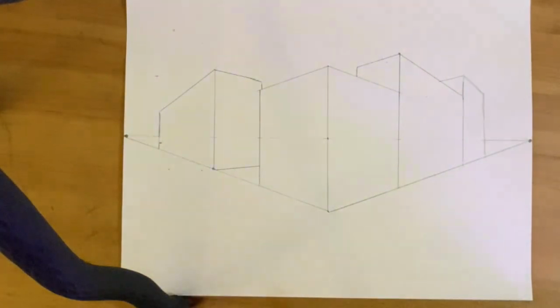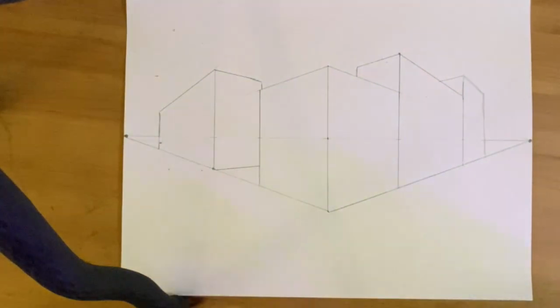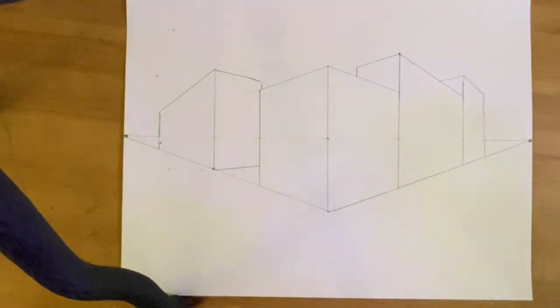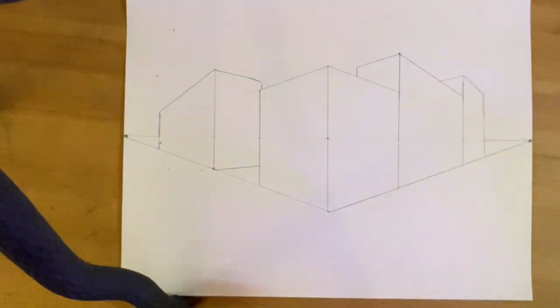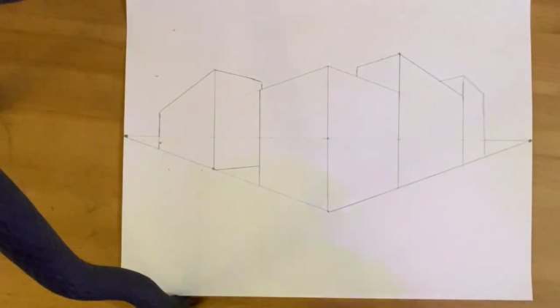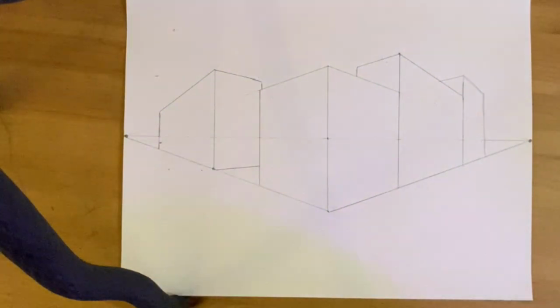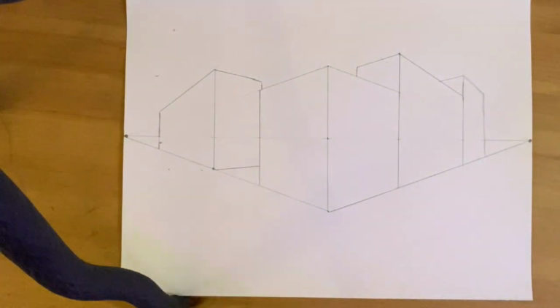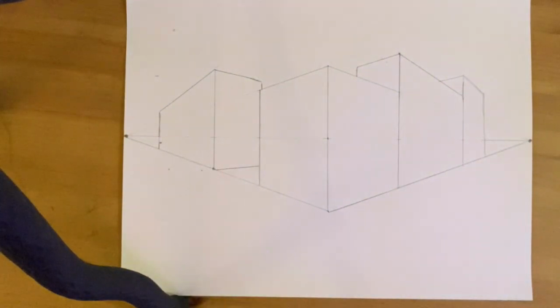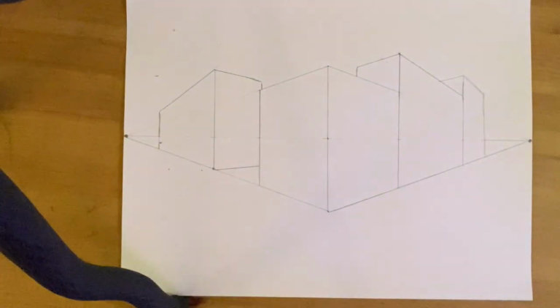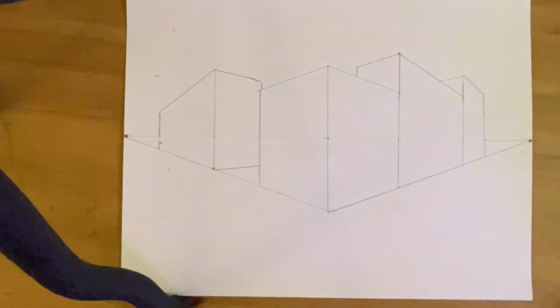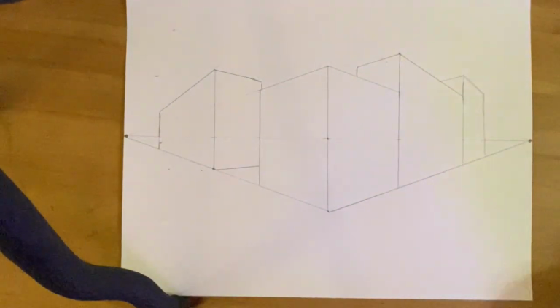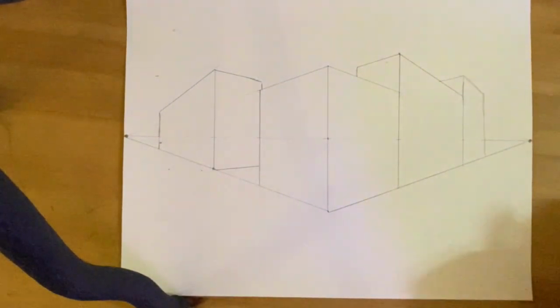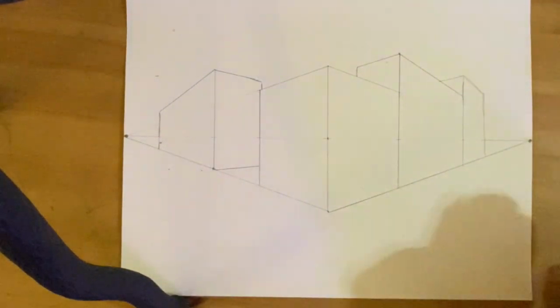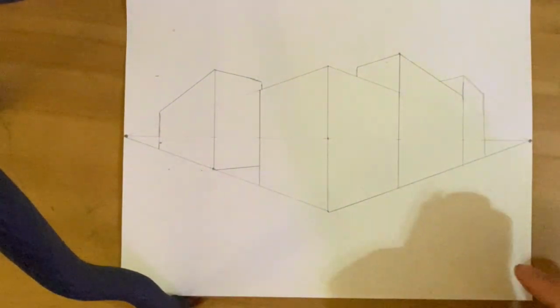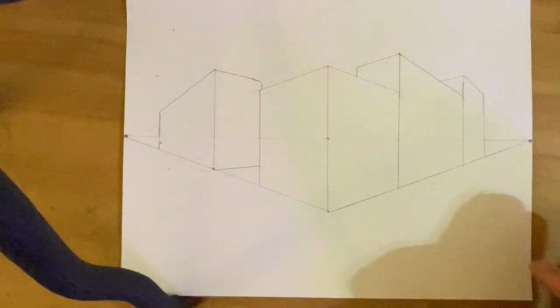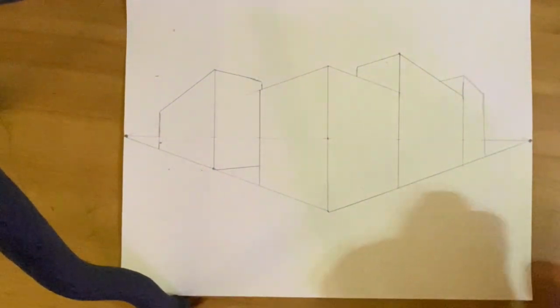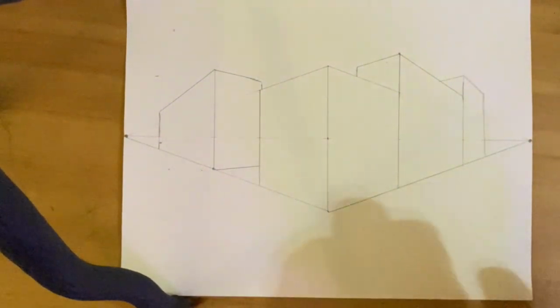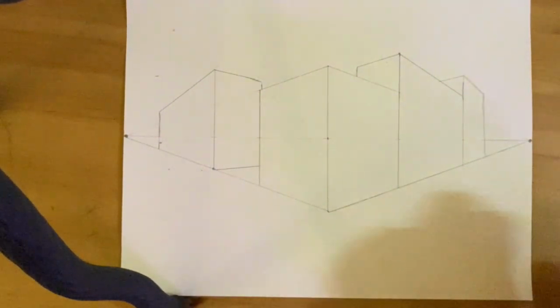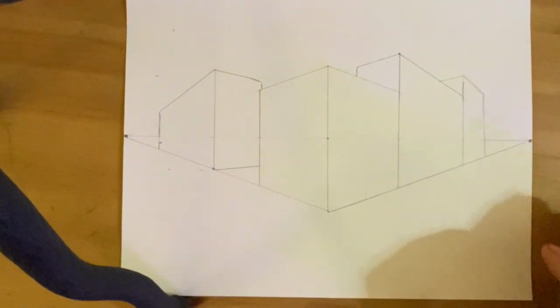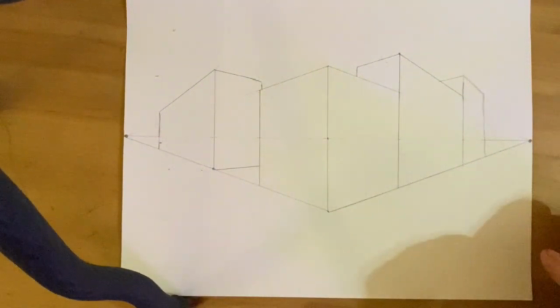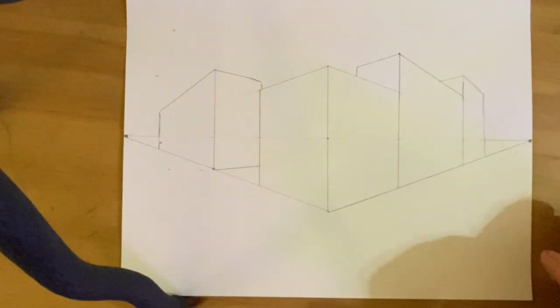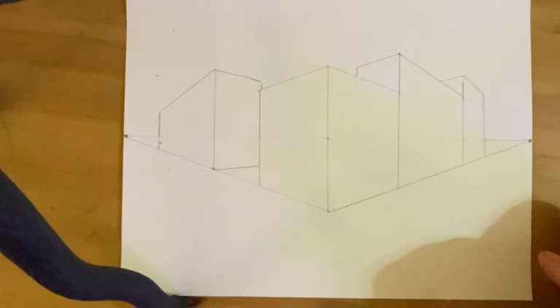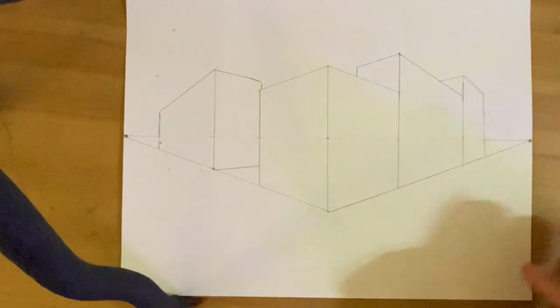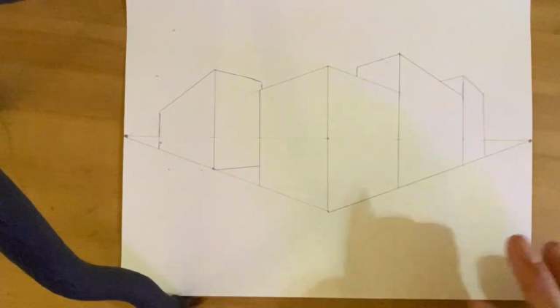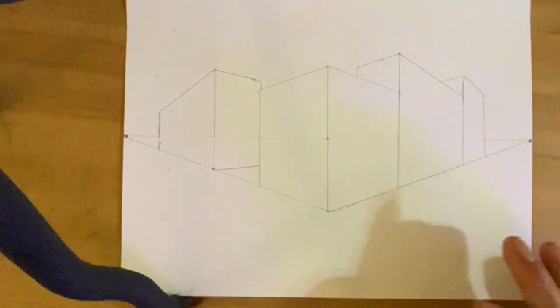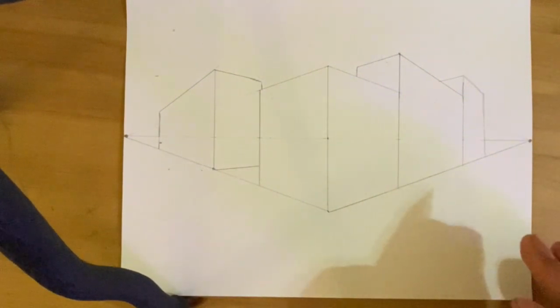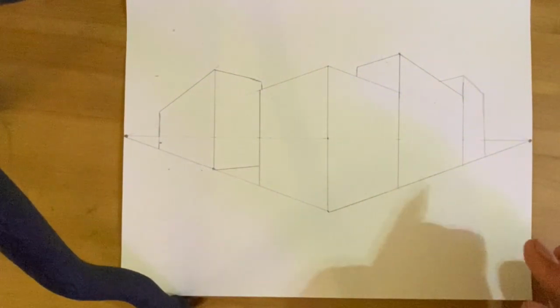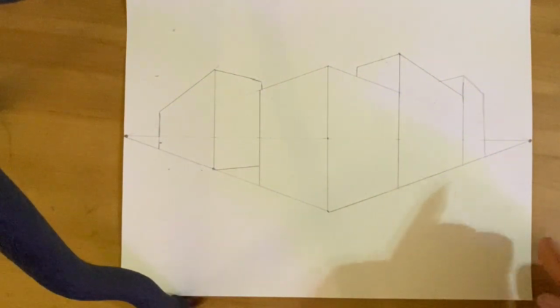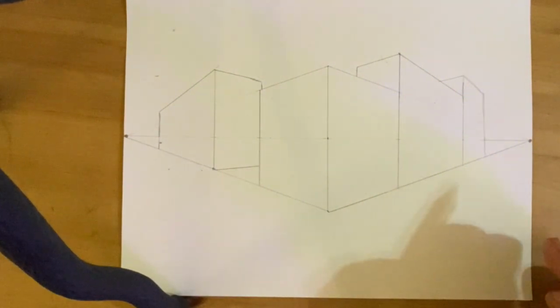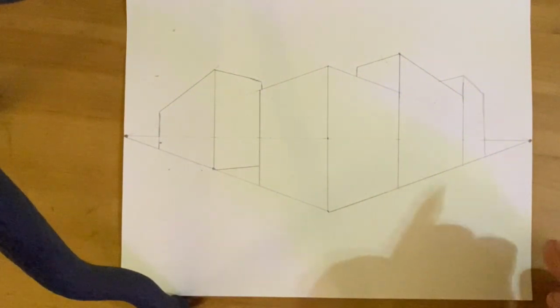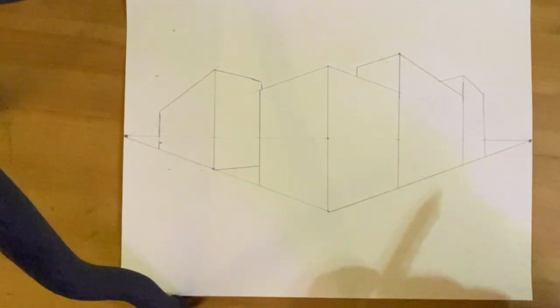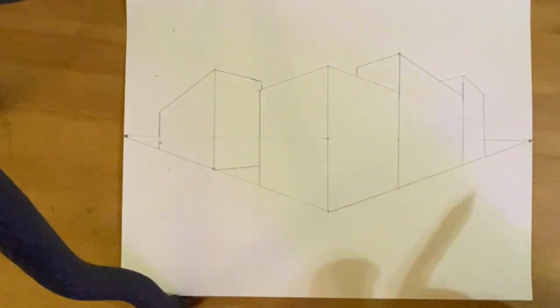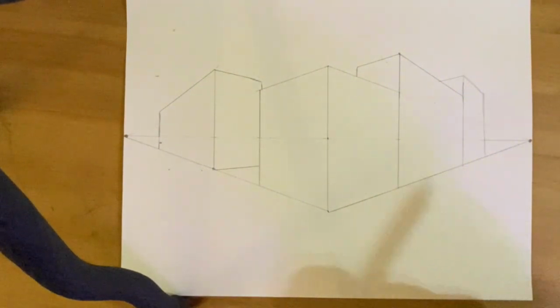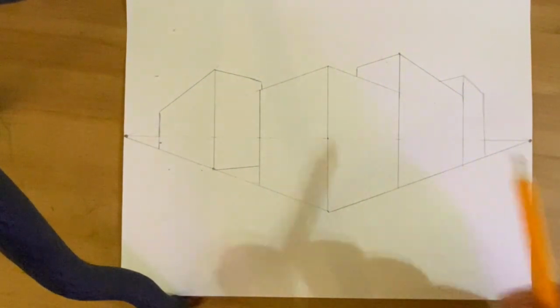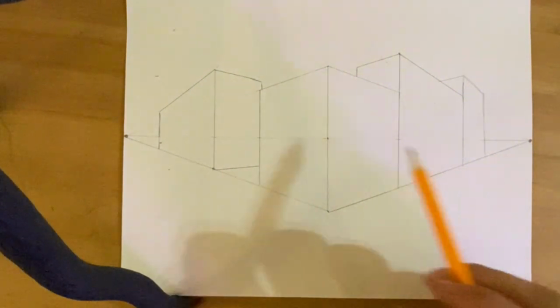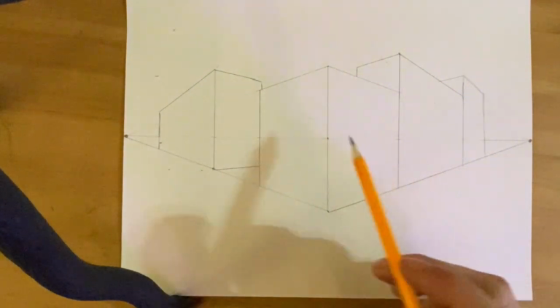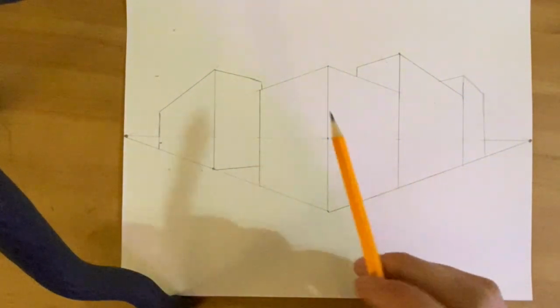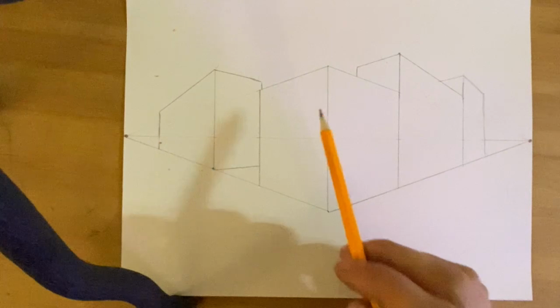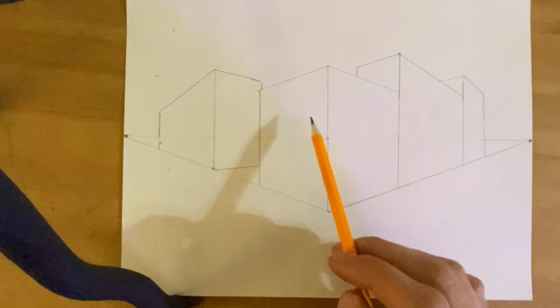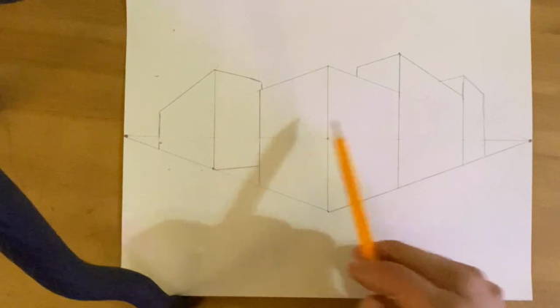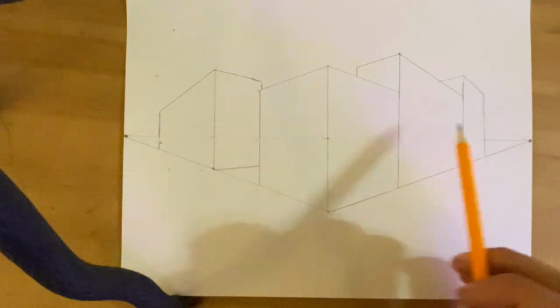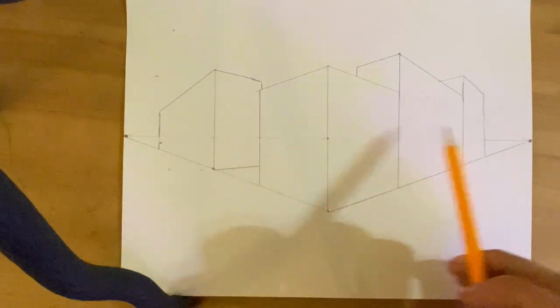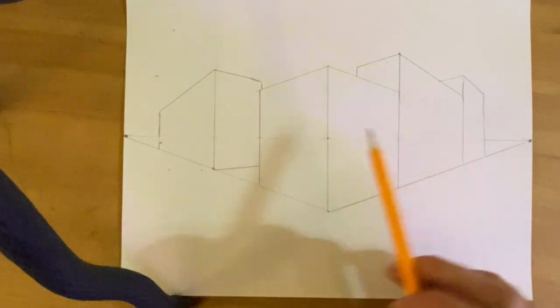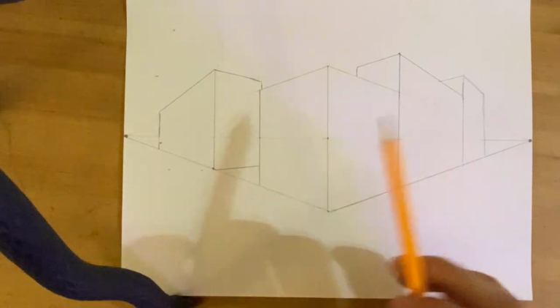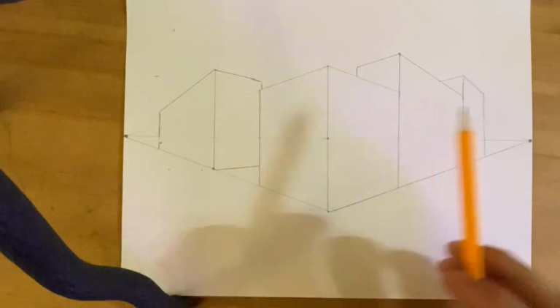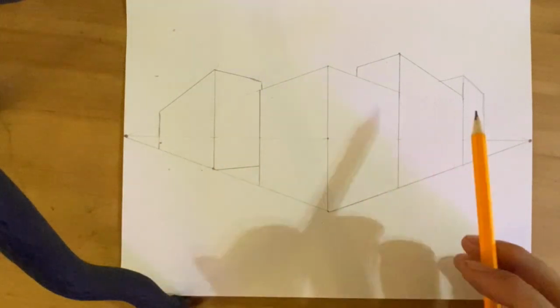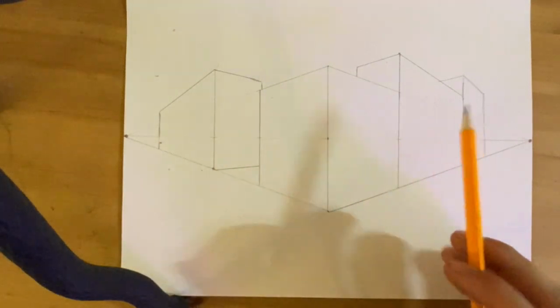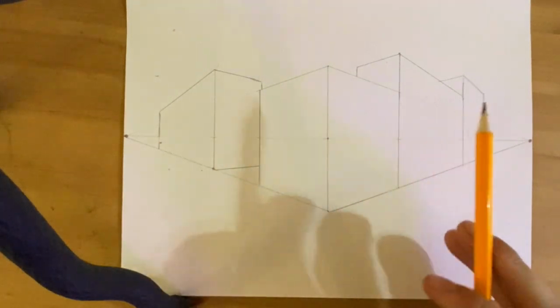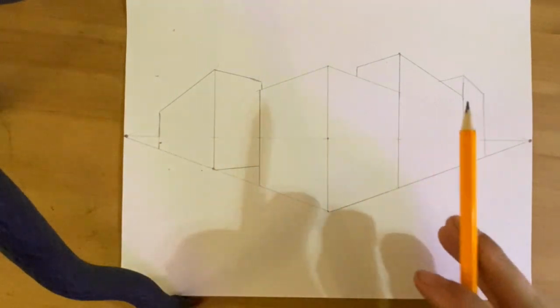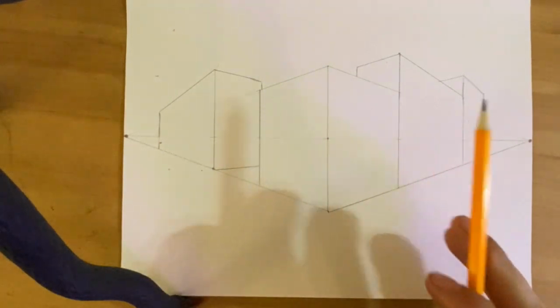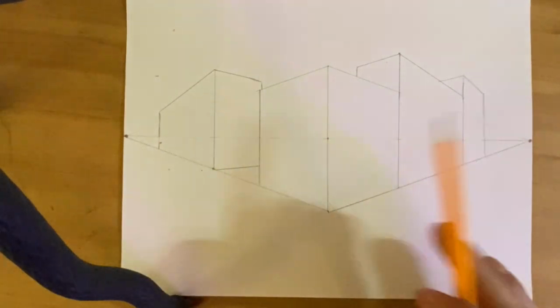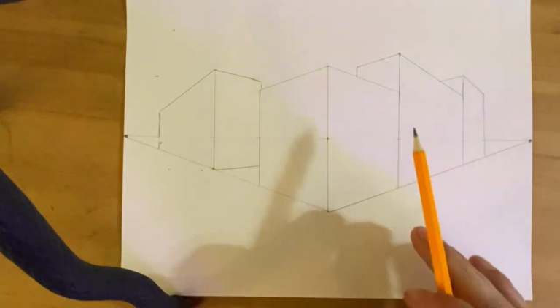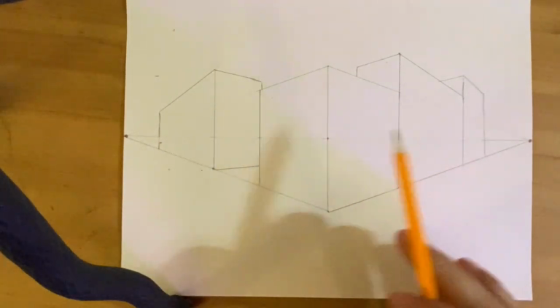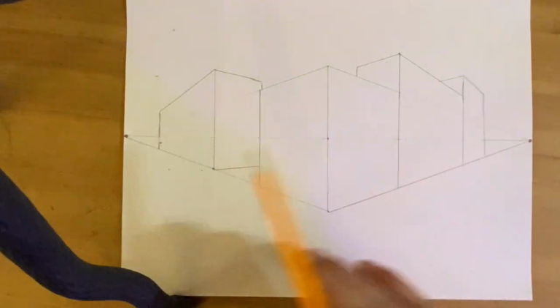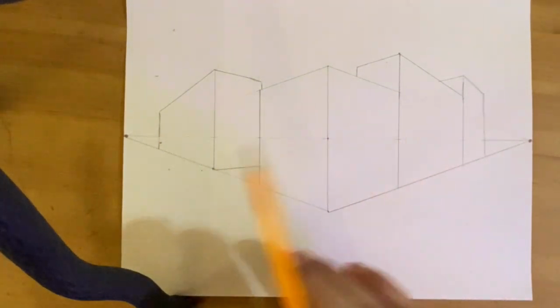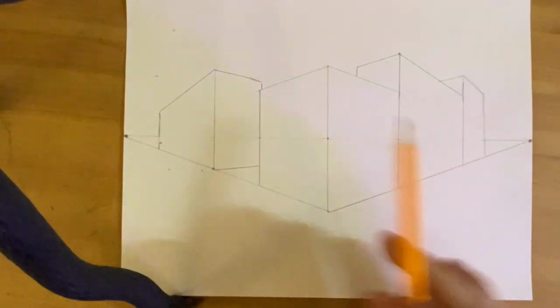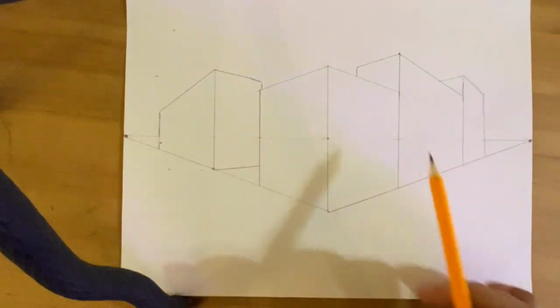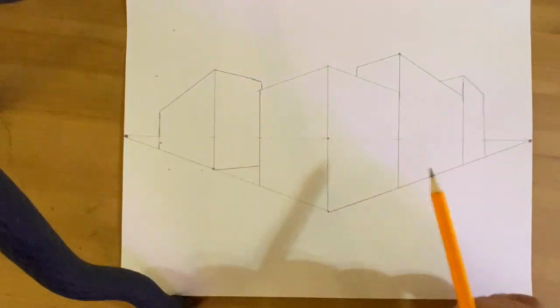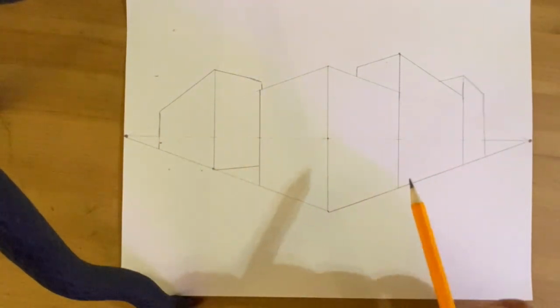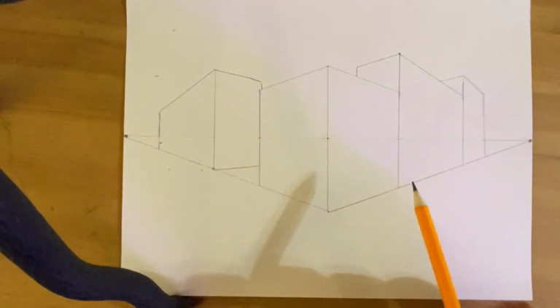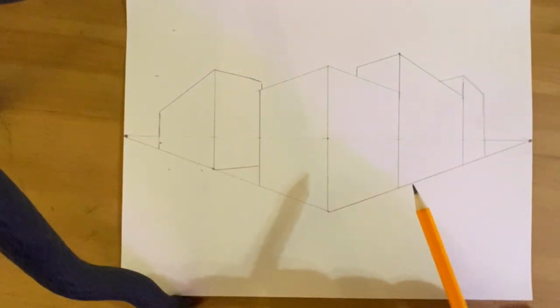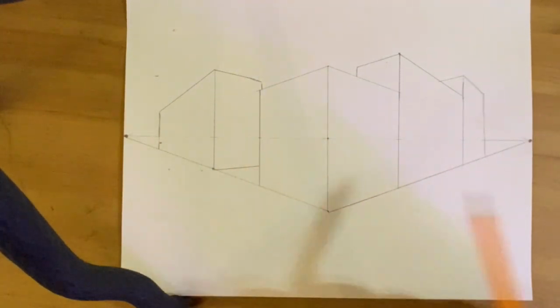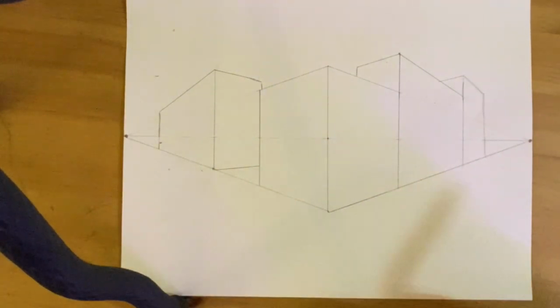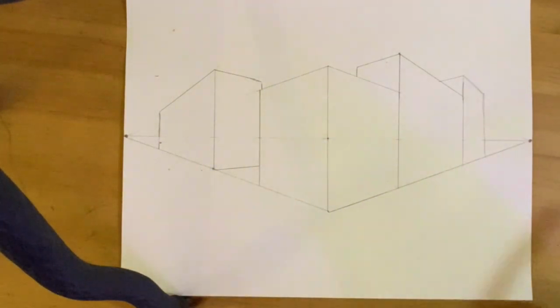And there we have it — those are the basic properties for drawing building shapes in correct two-point perspective.